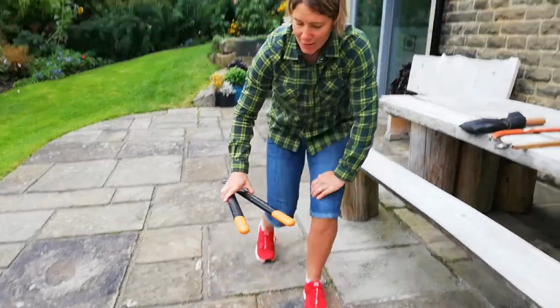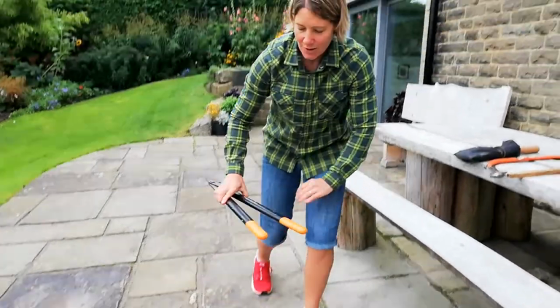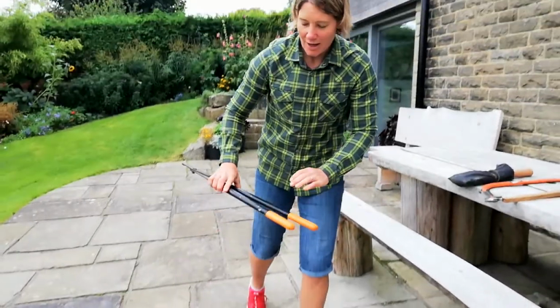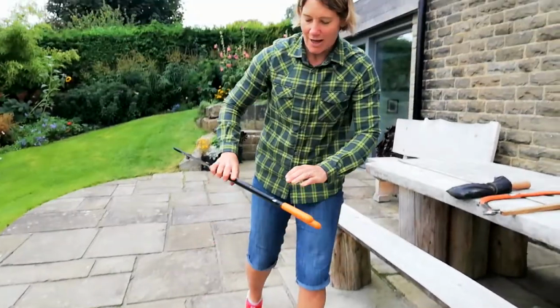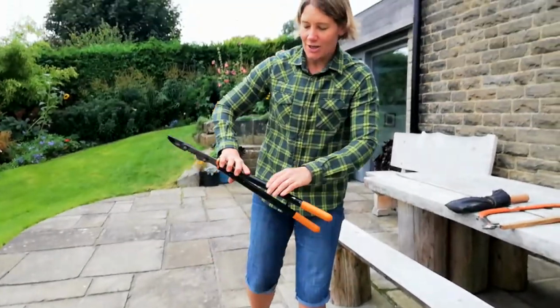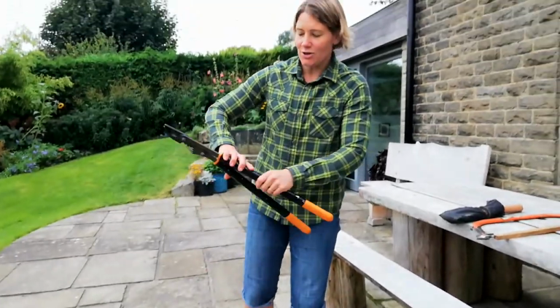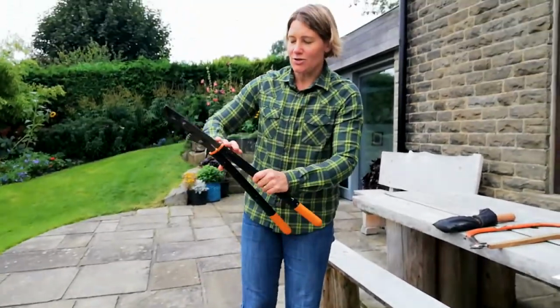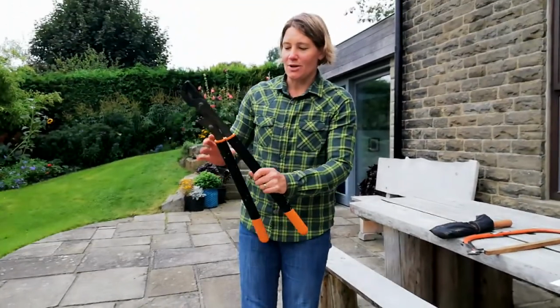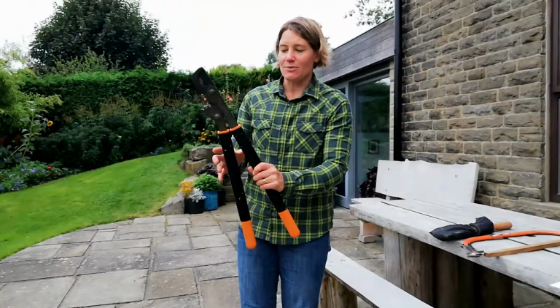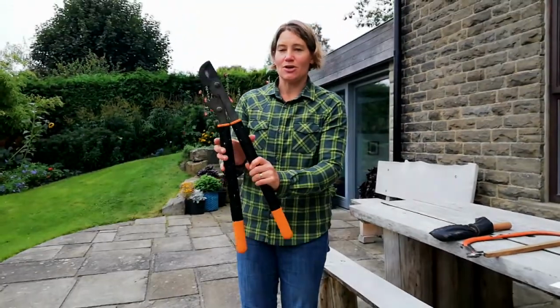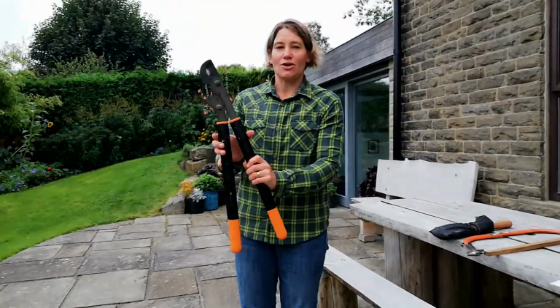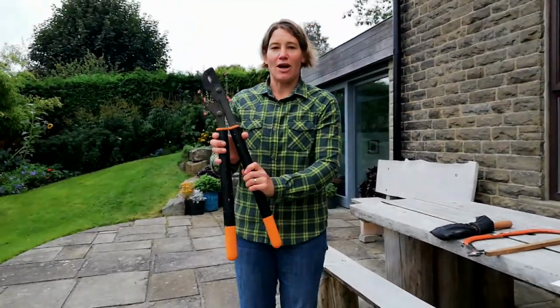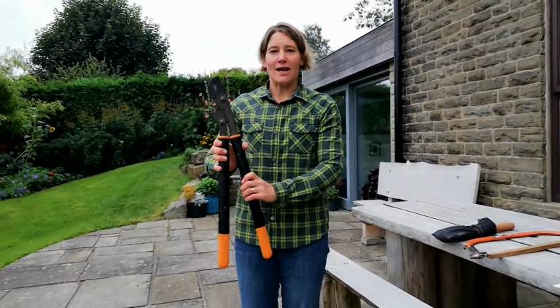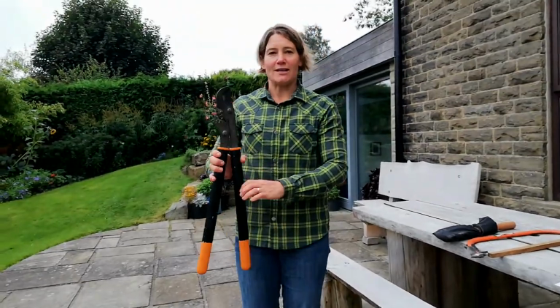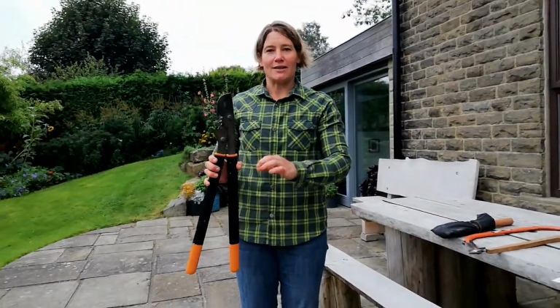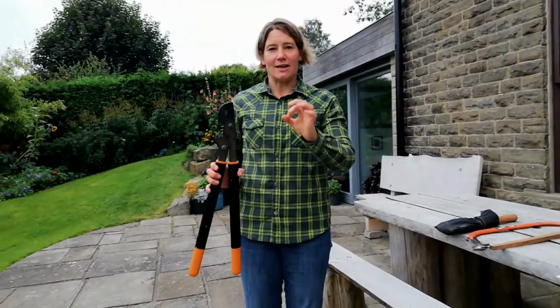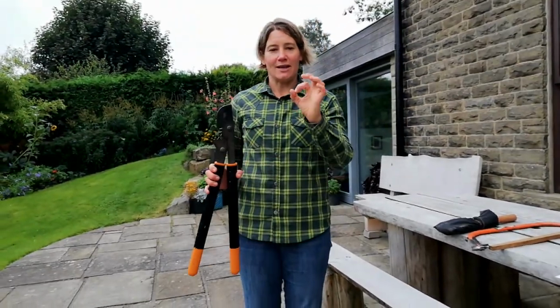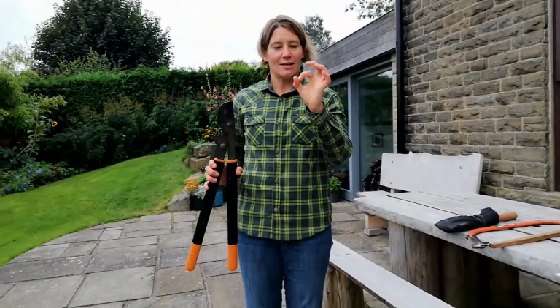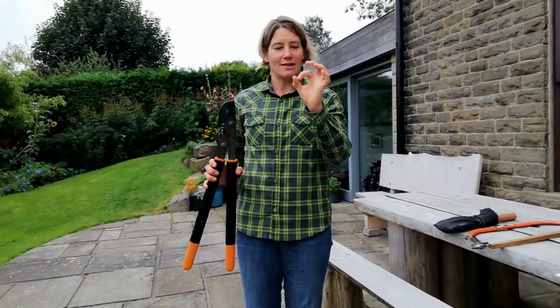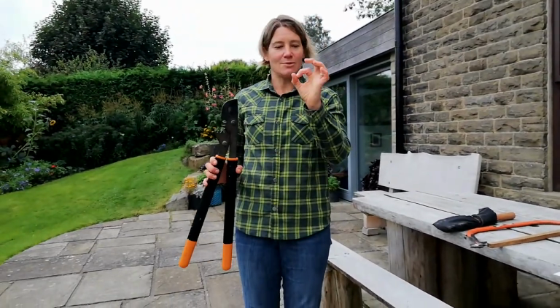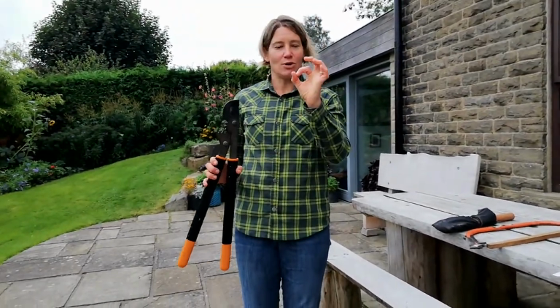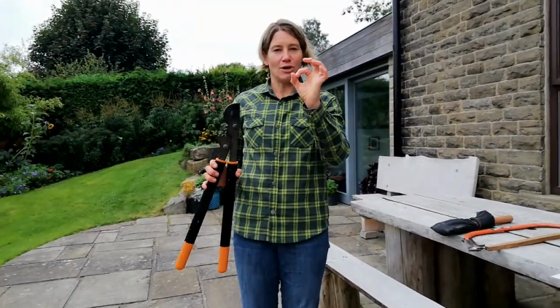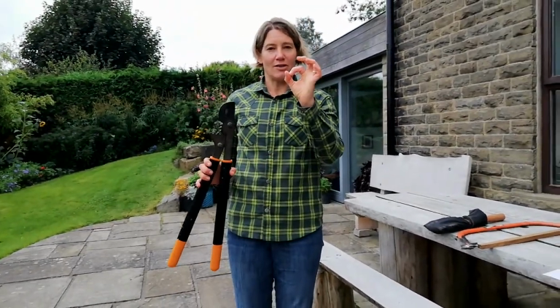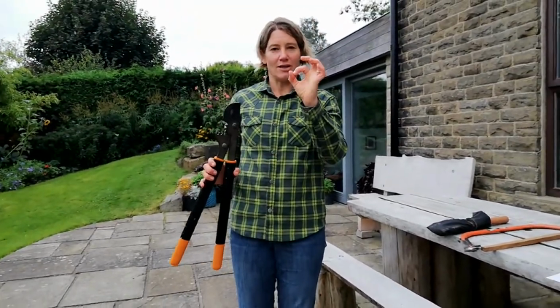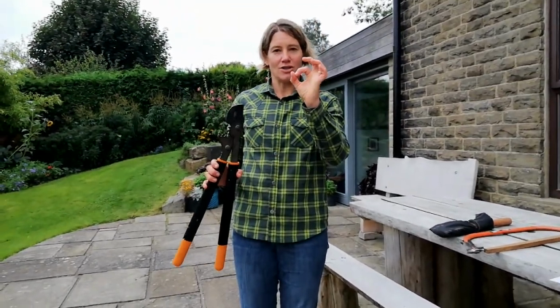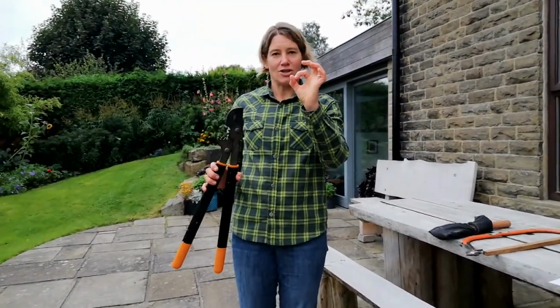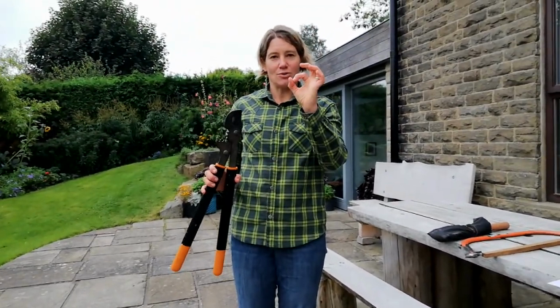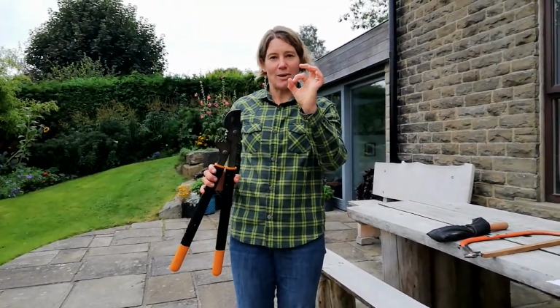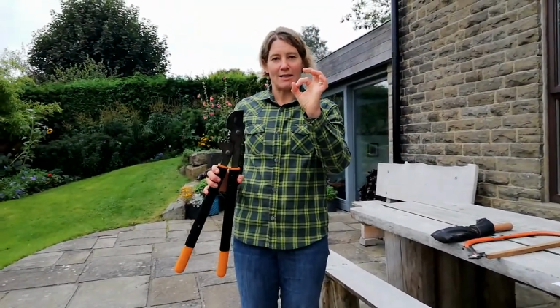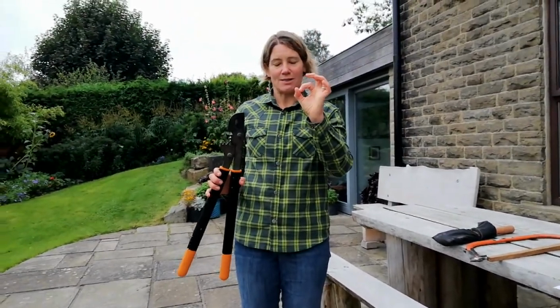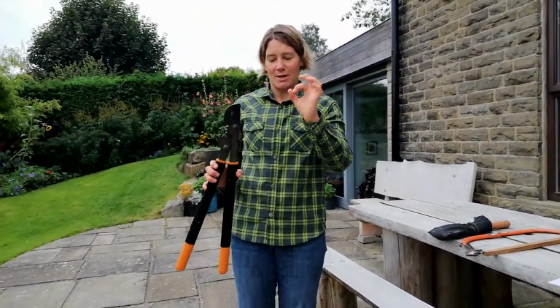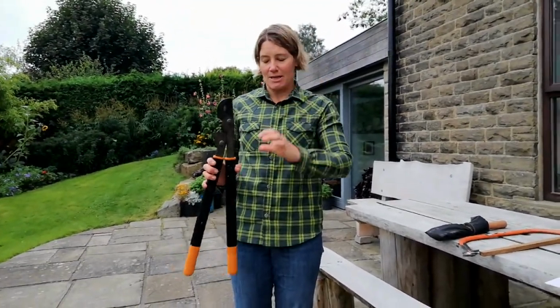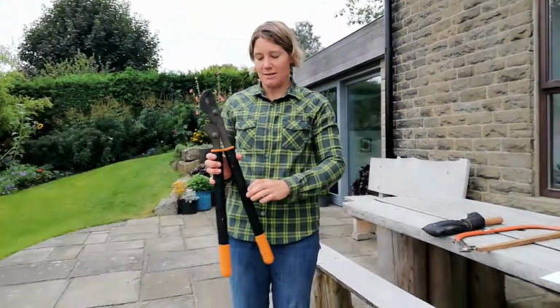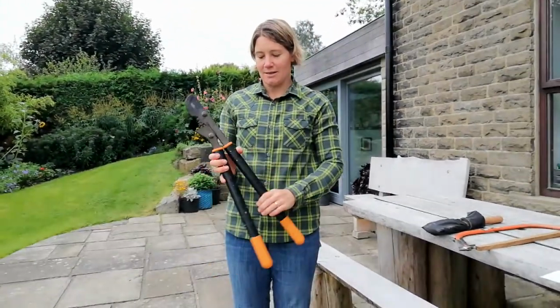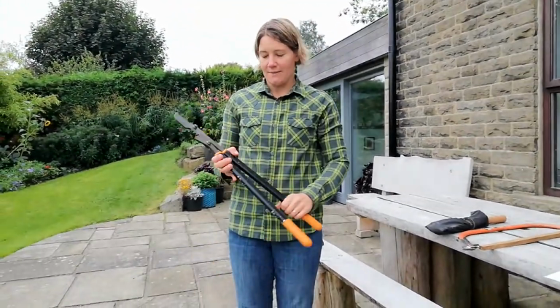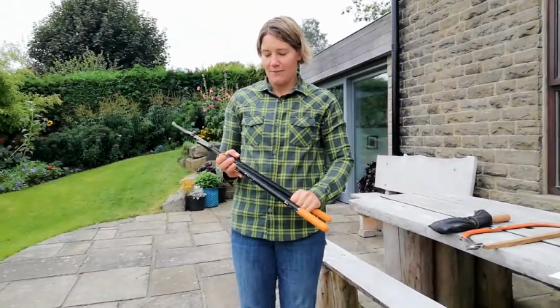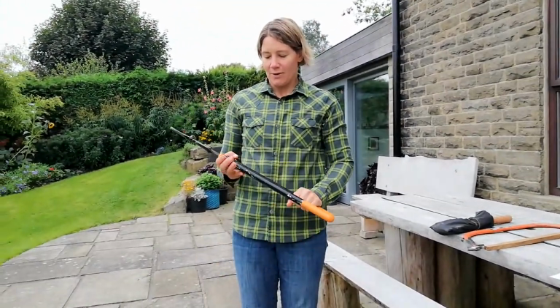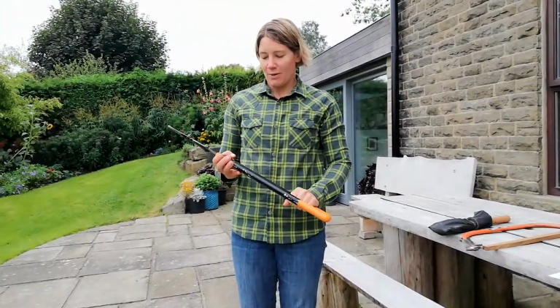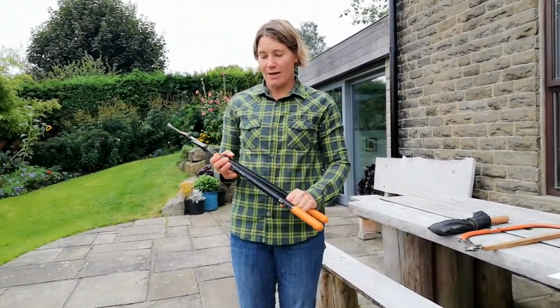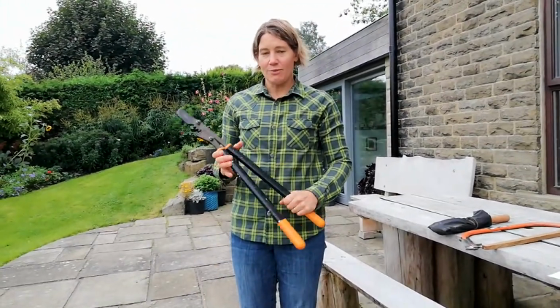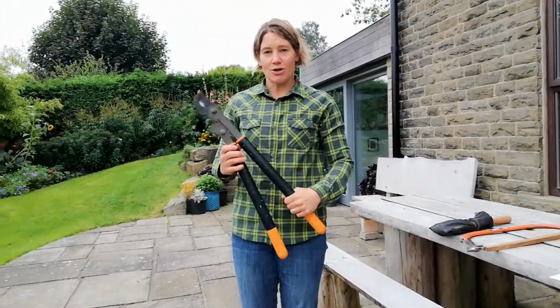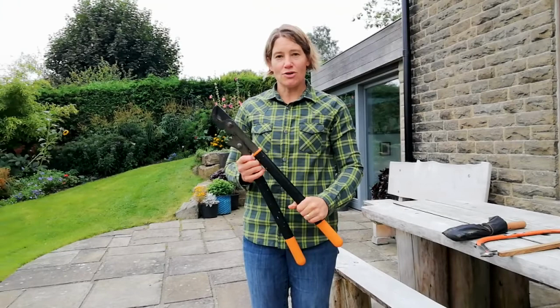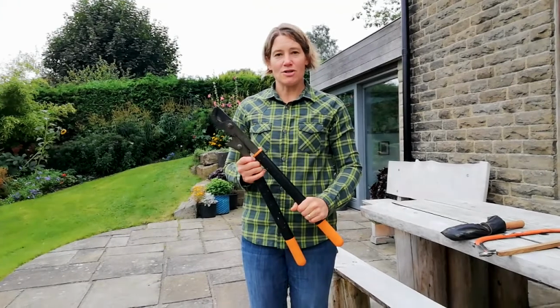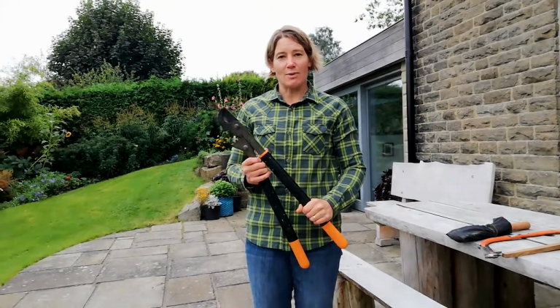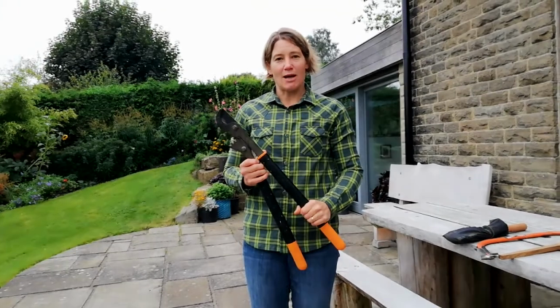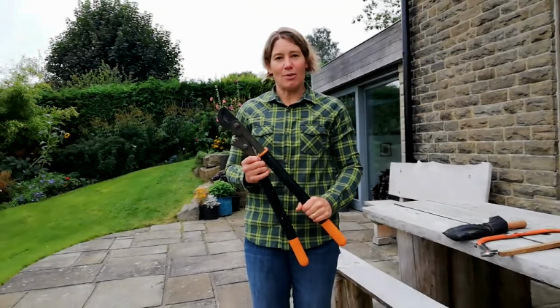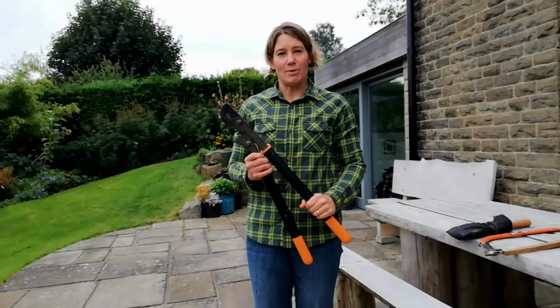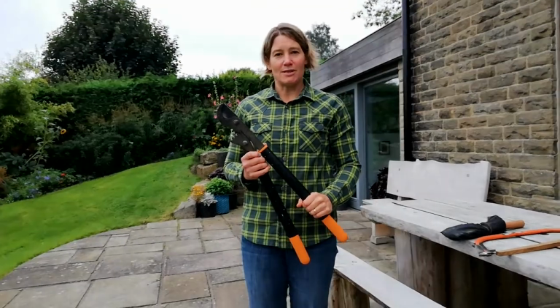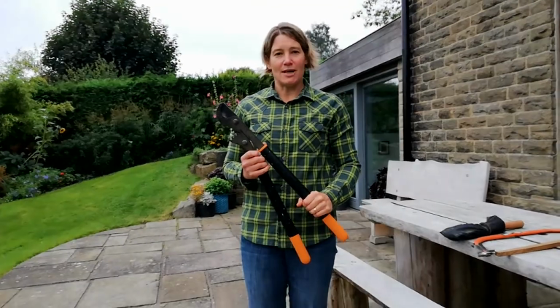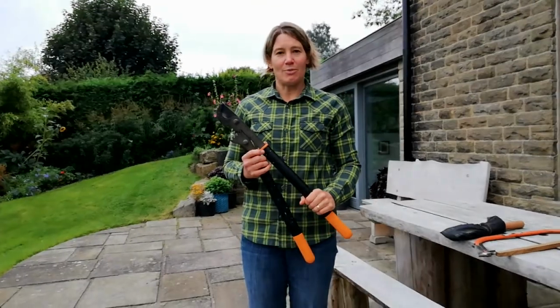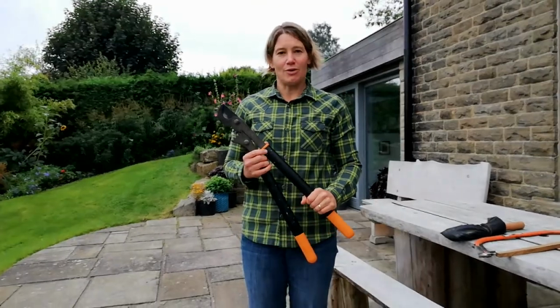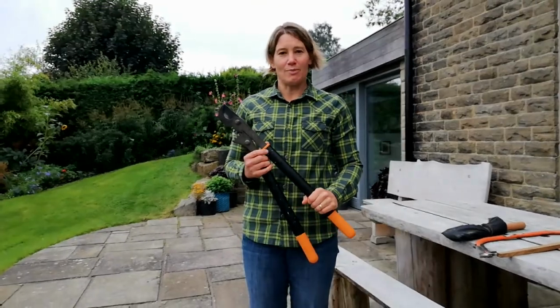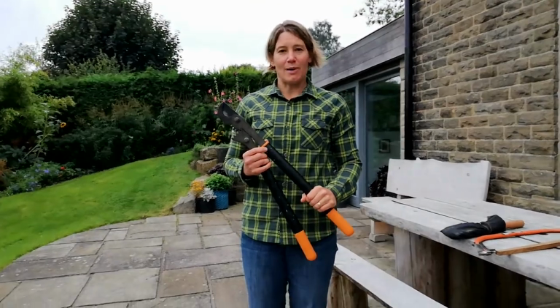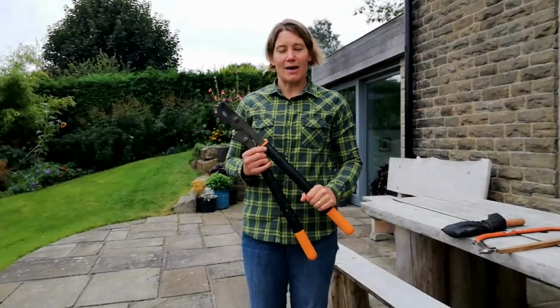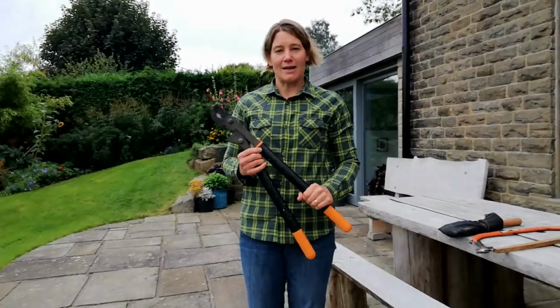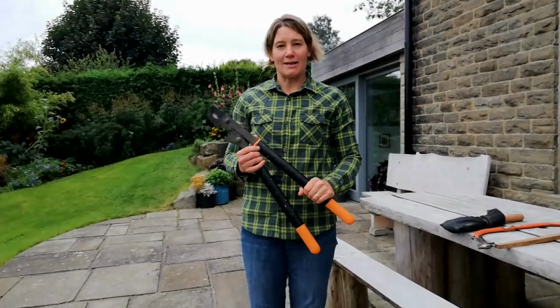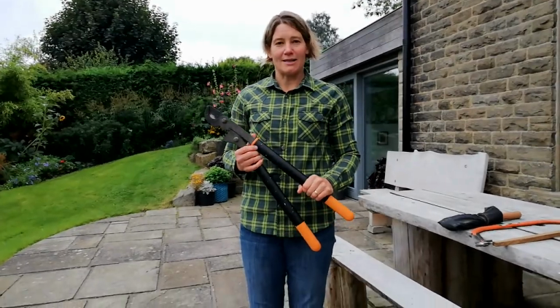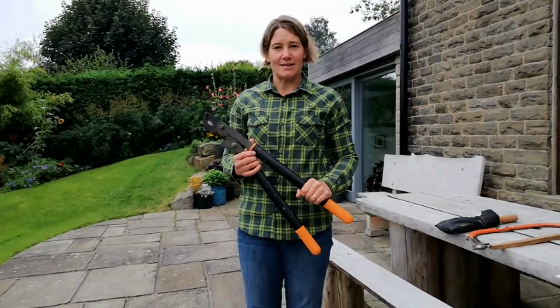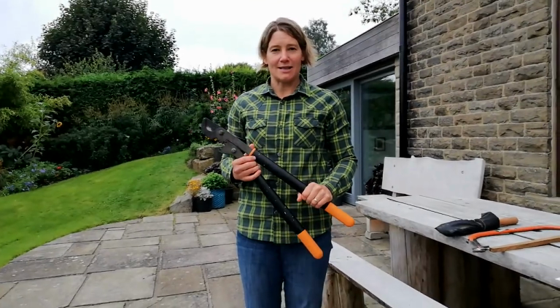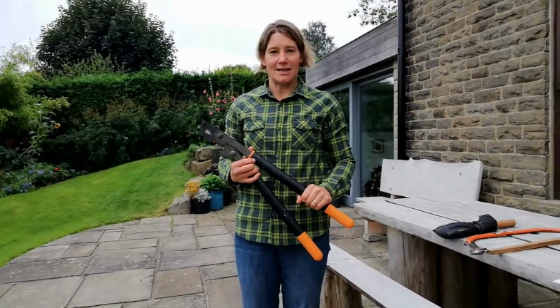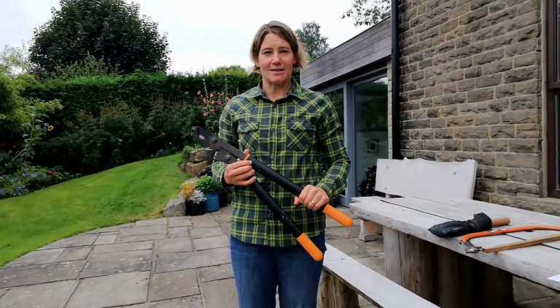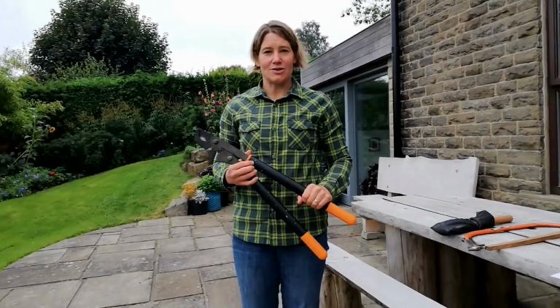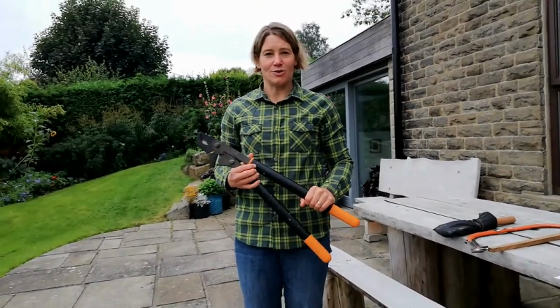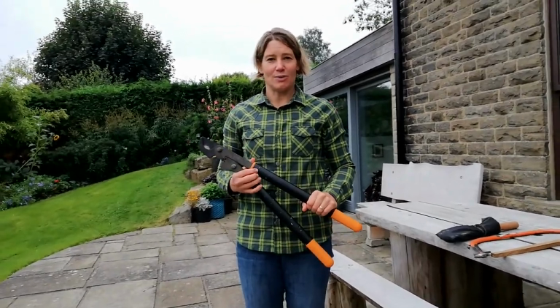I use them to cut anything smaller than a two pence piece. When I'm not using my loppers, I put them back in the designated toolbox.